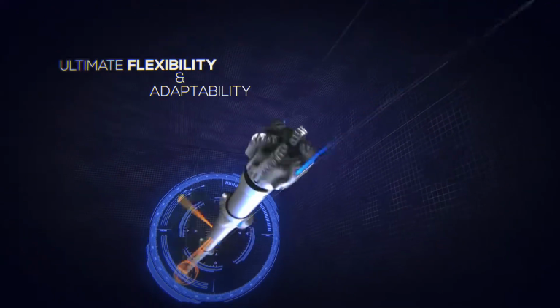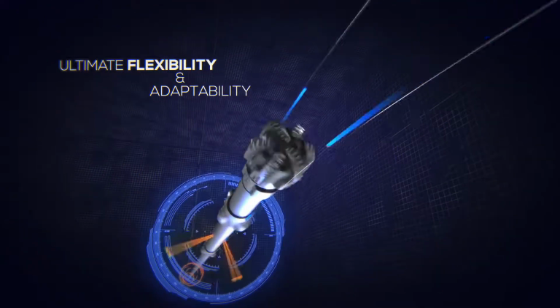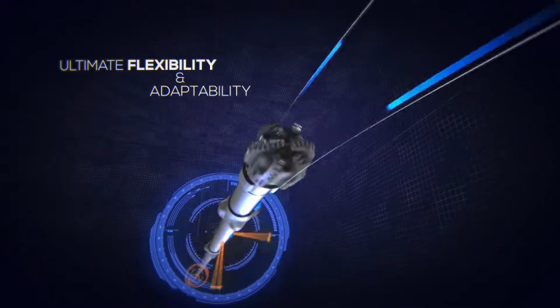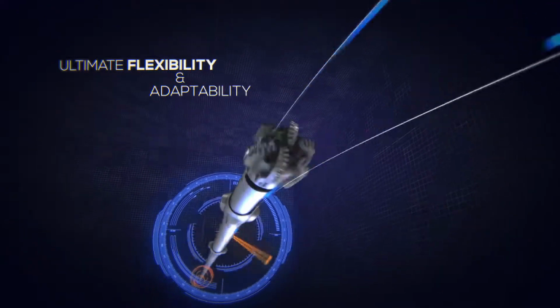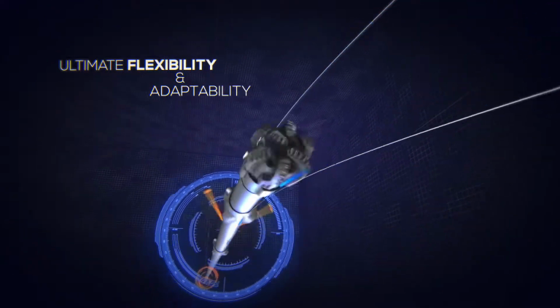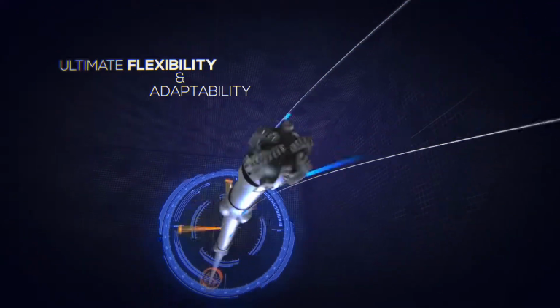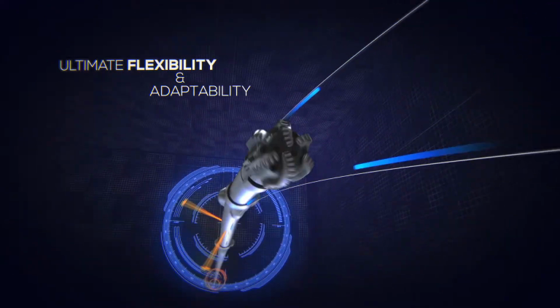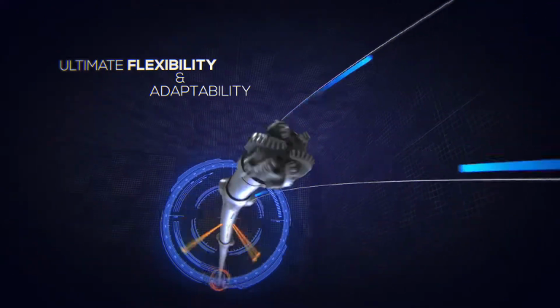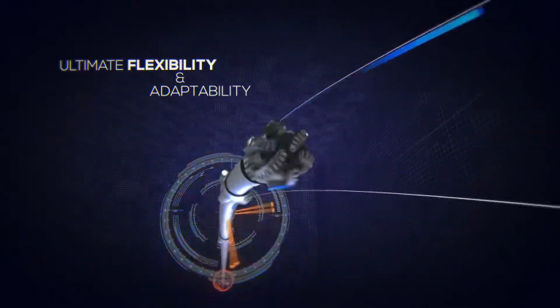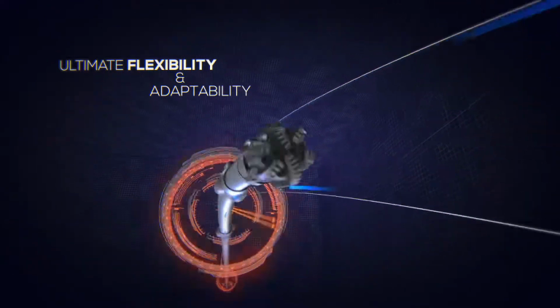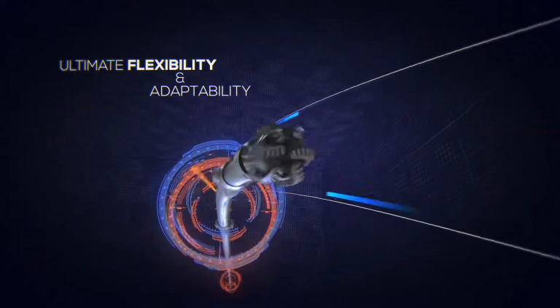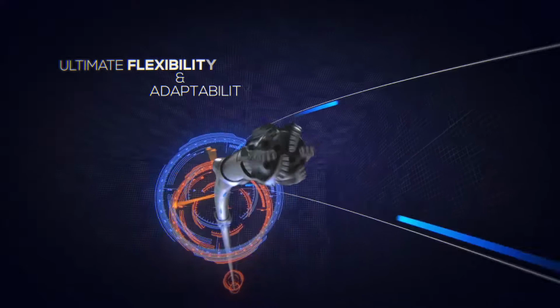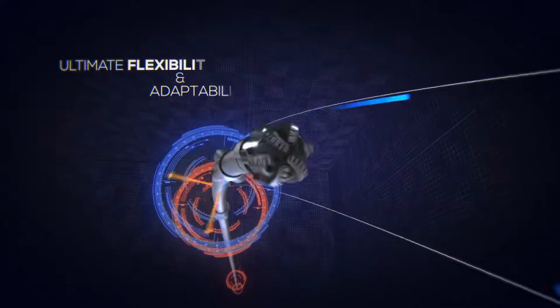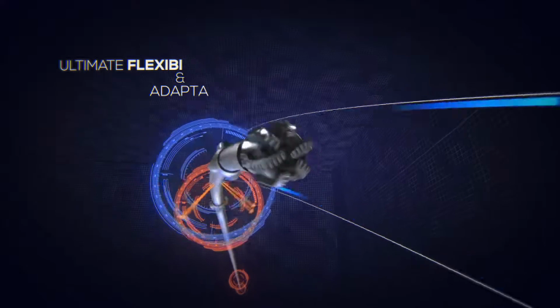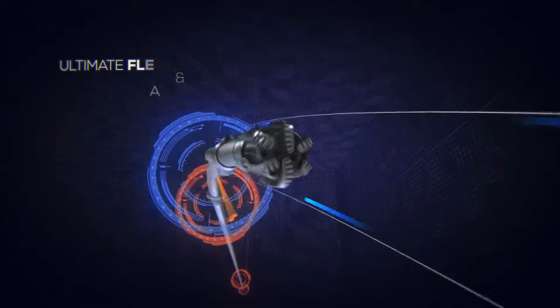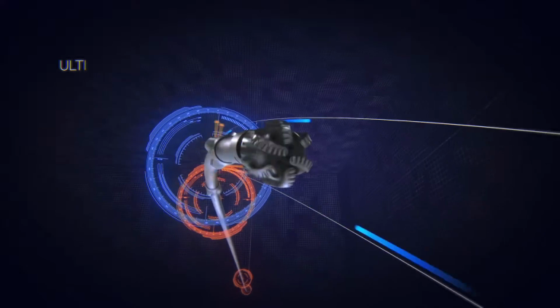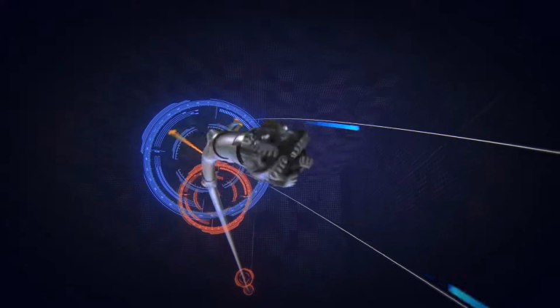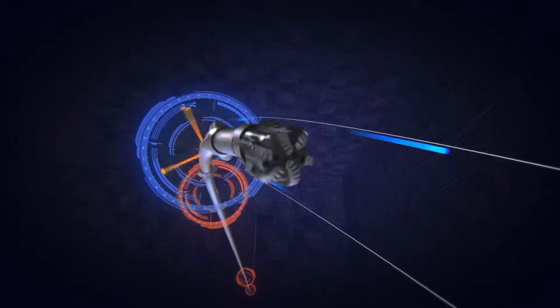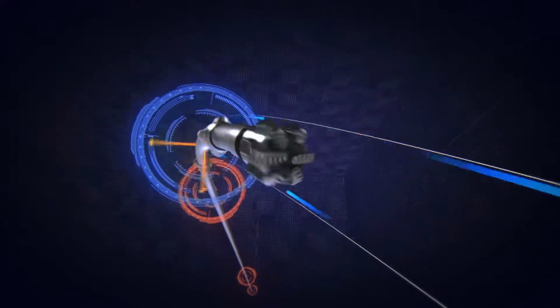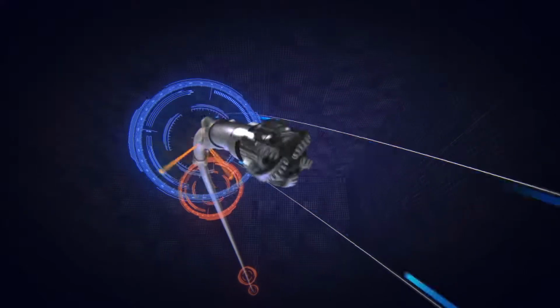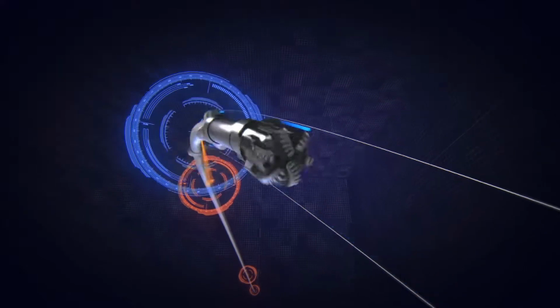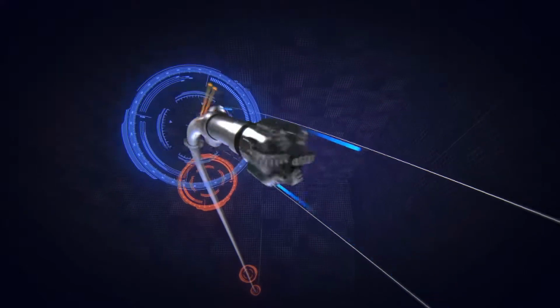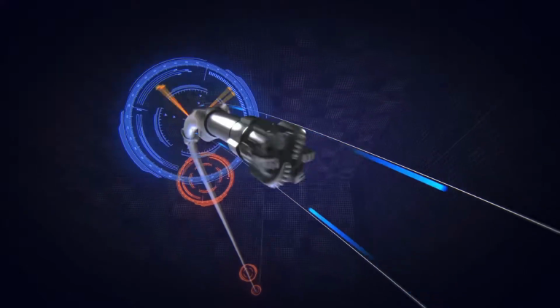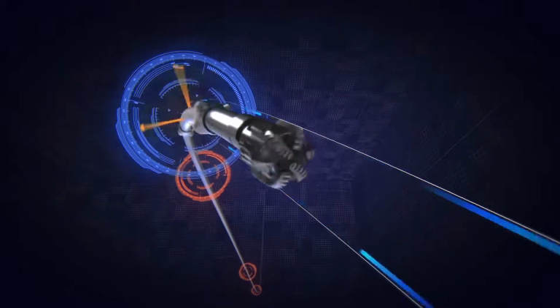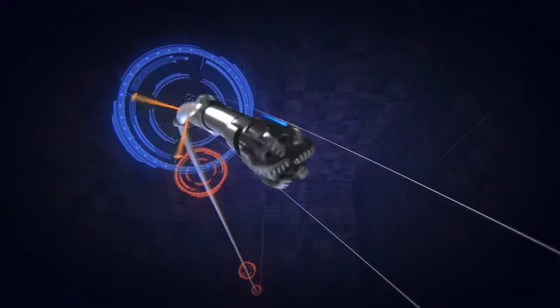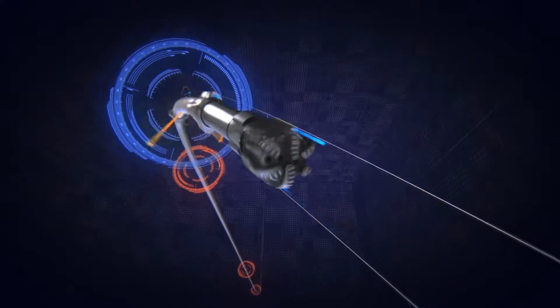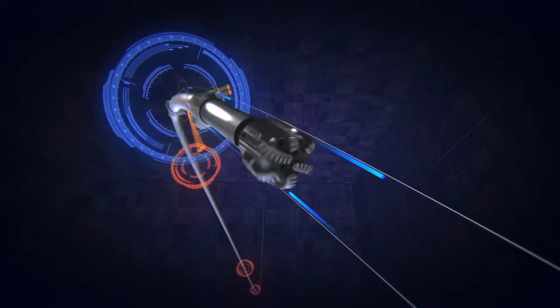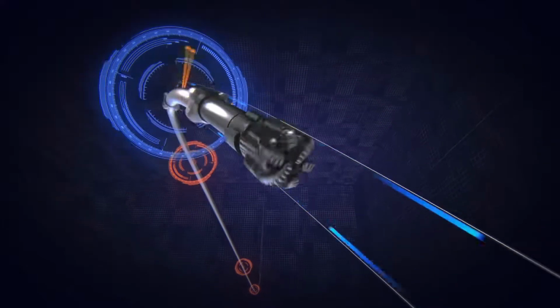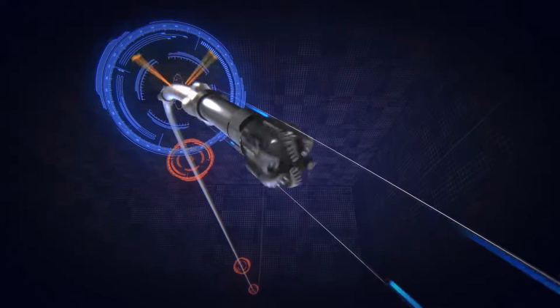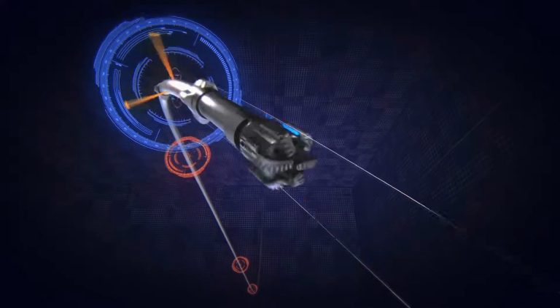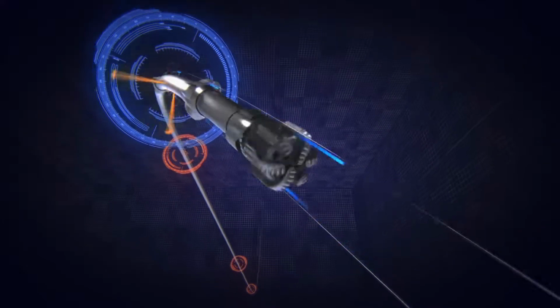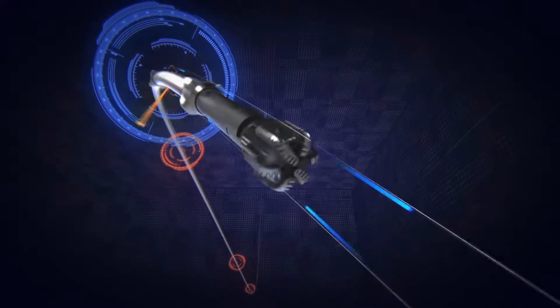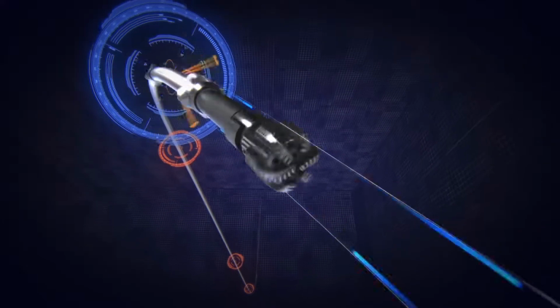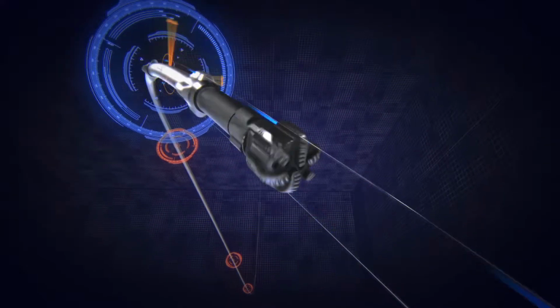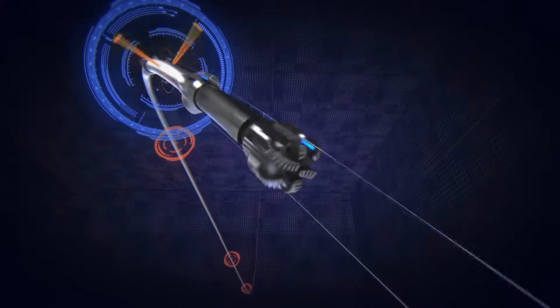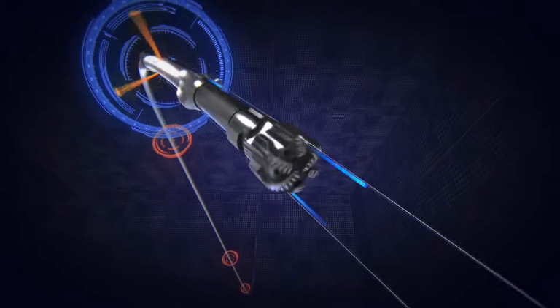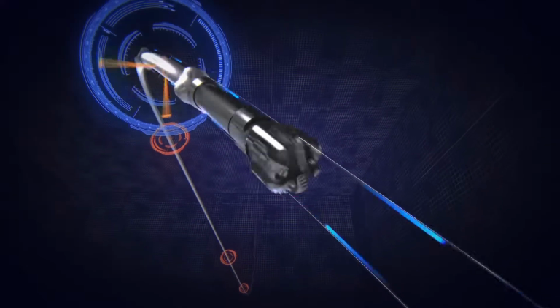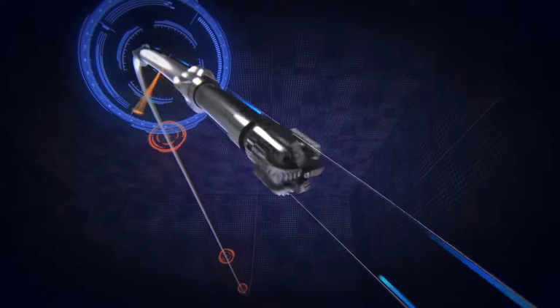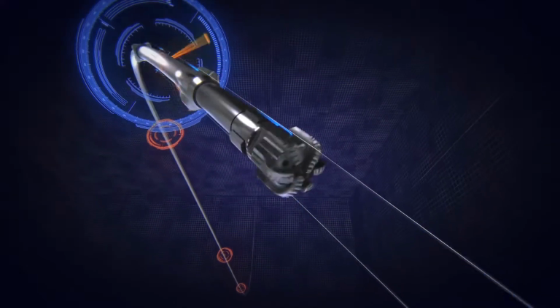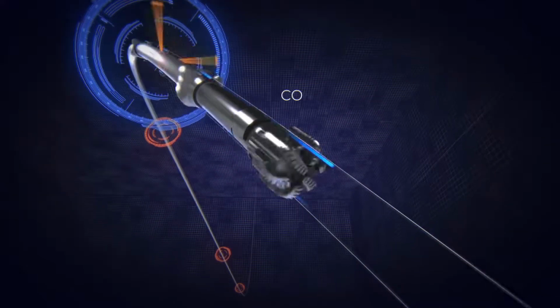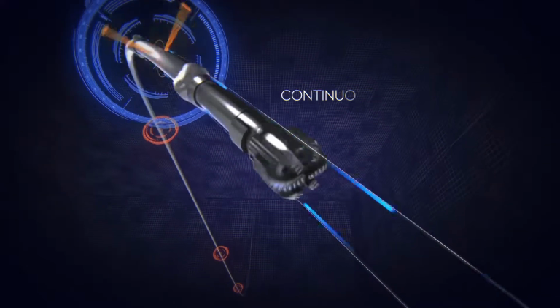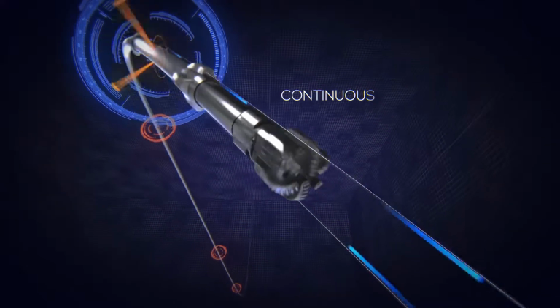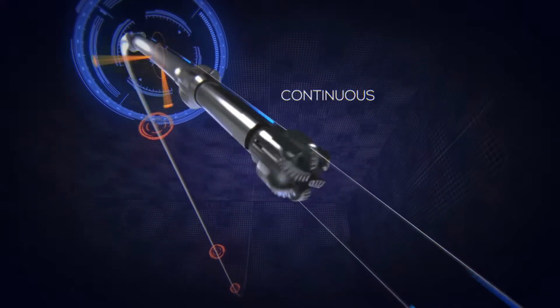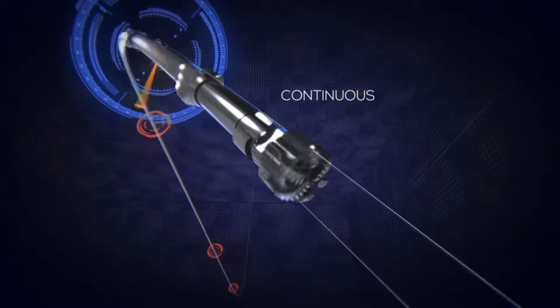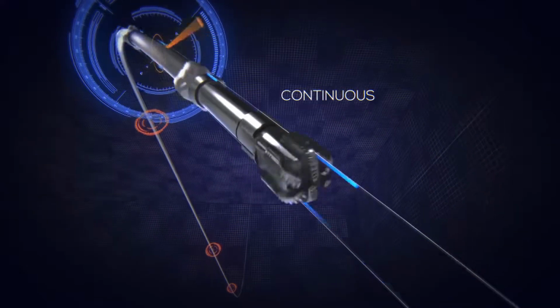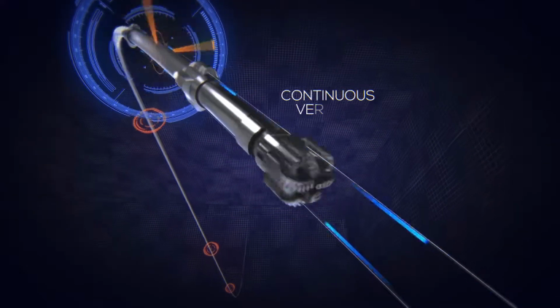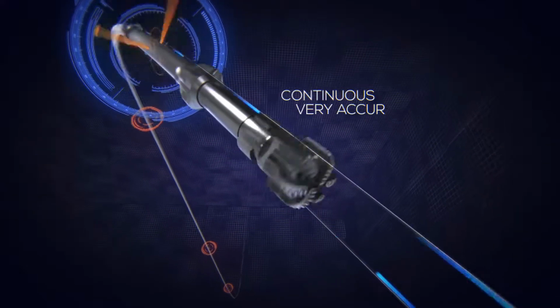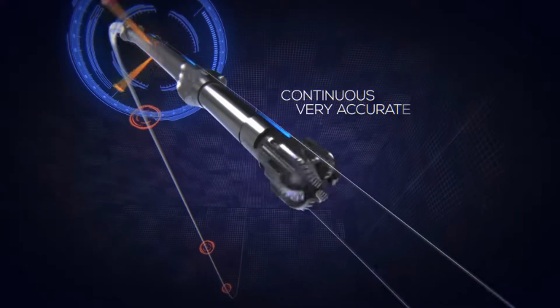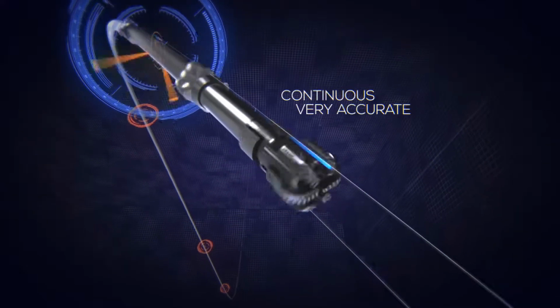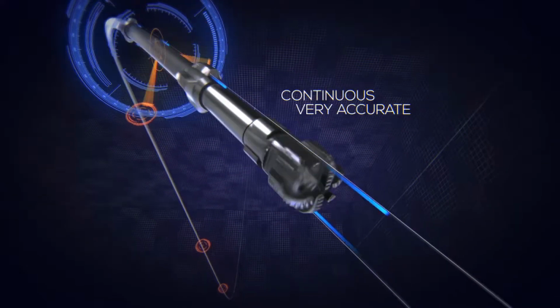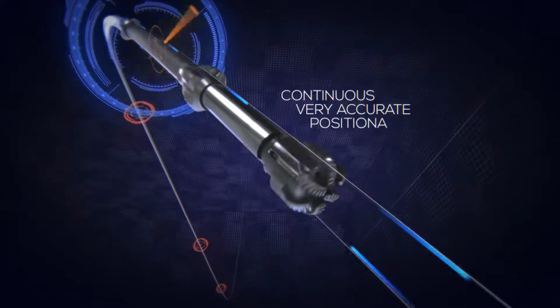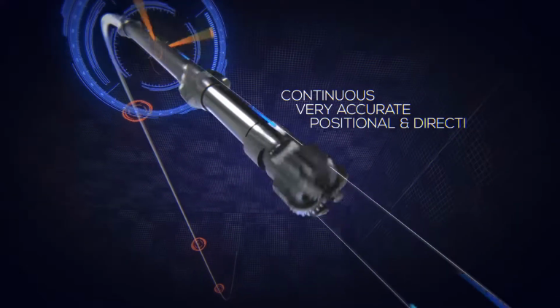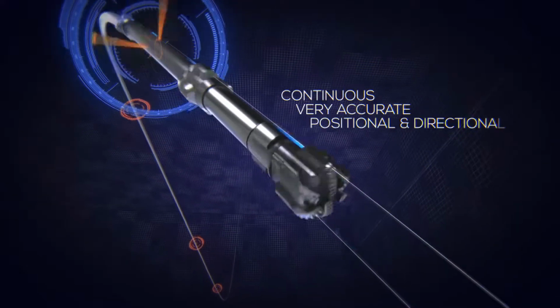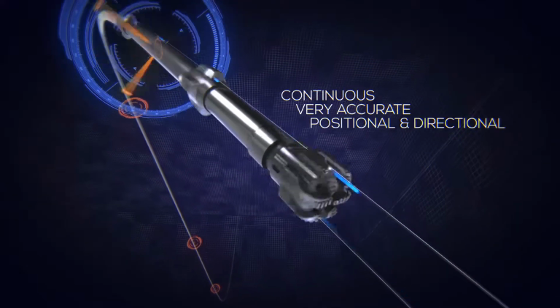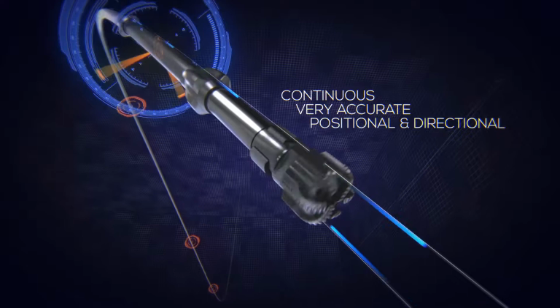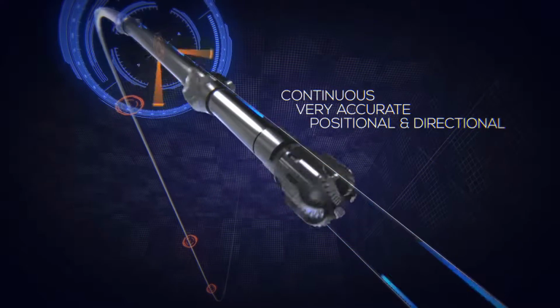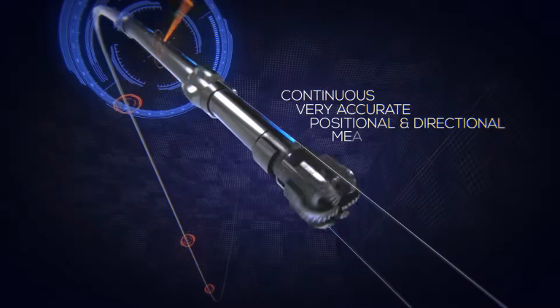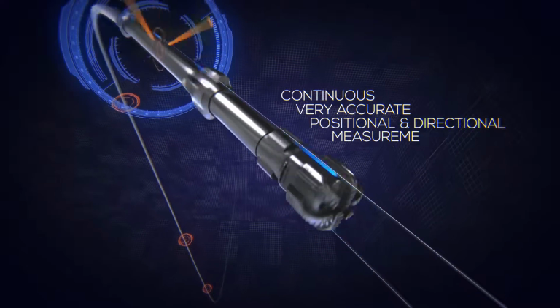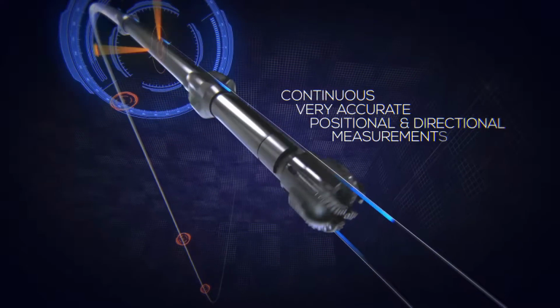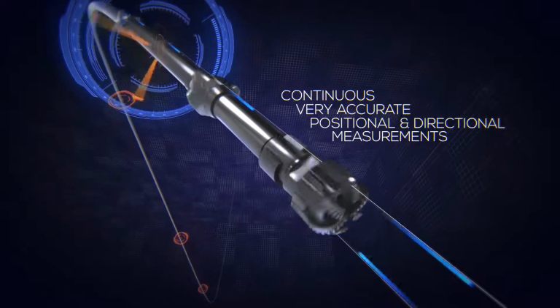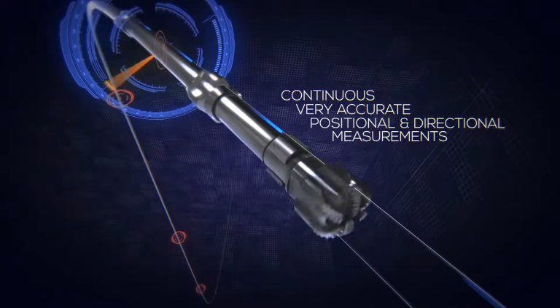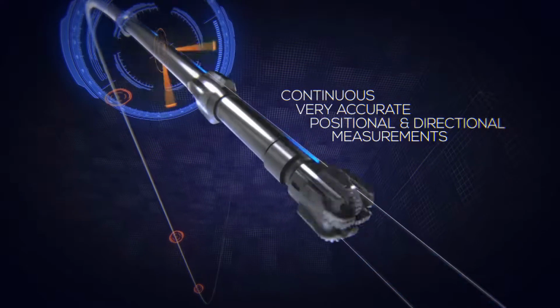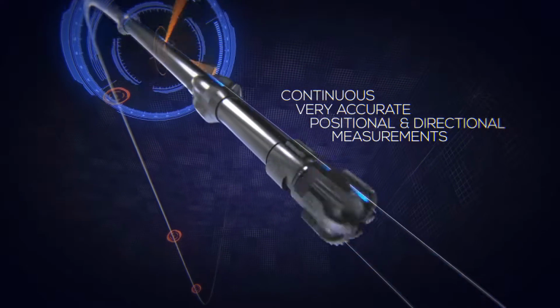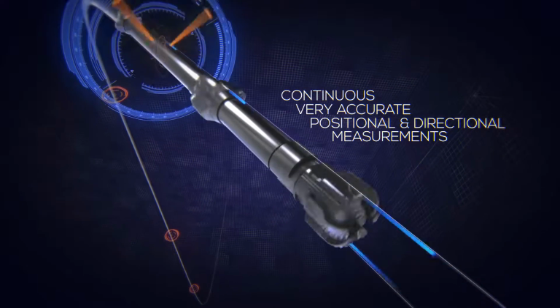For rotary steerable applications, the Smart DM is capable of providing continuous and very accurate positional and directional measurements.